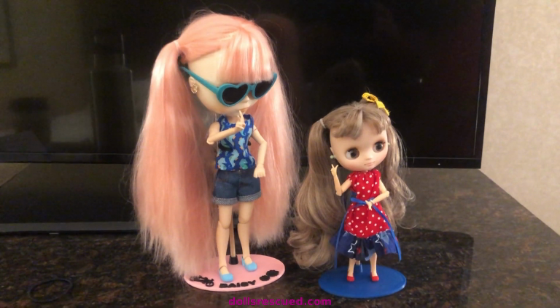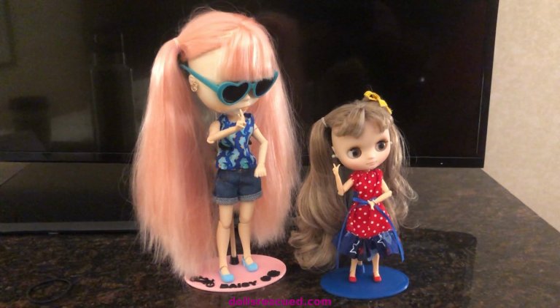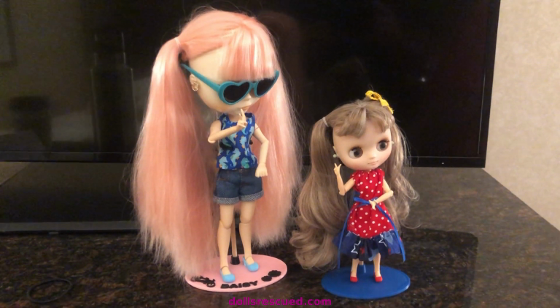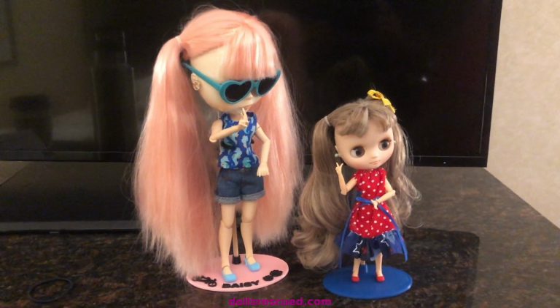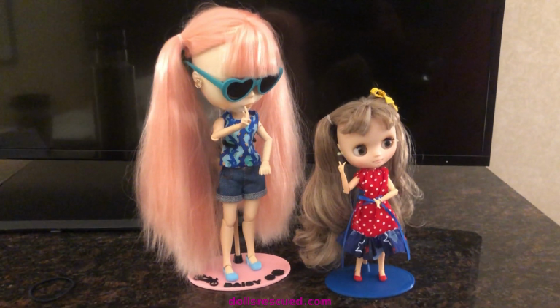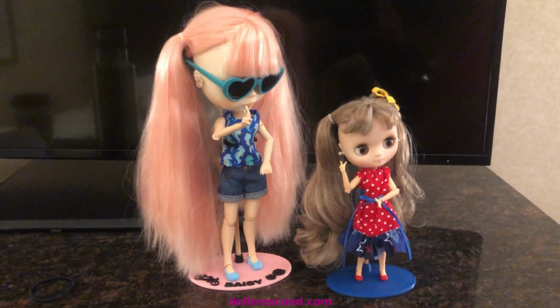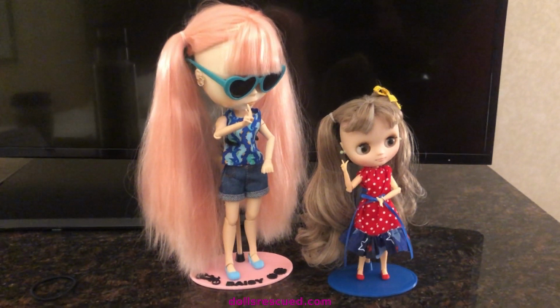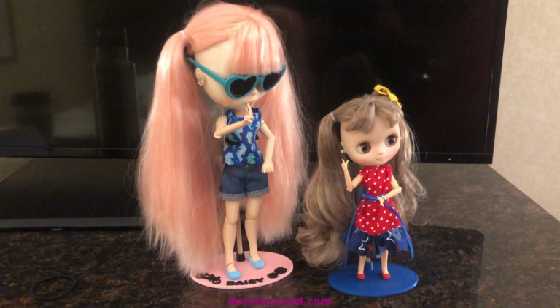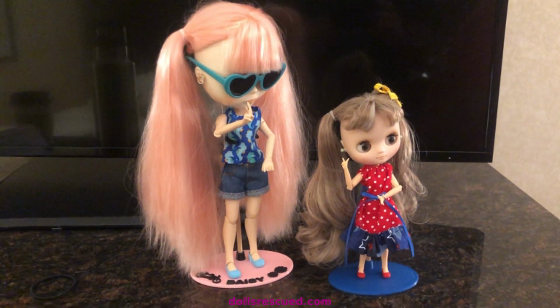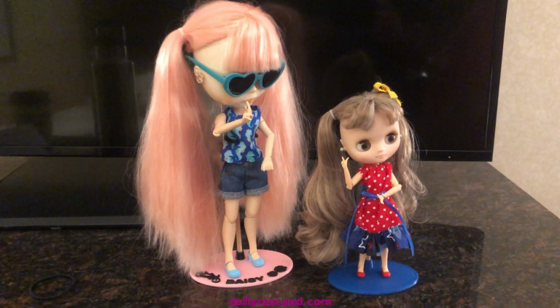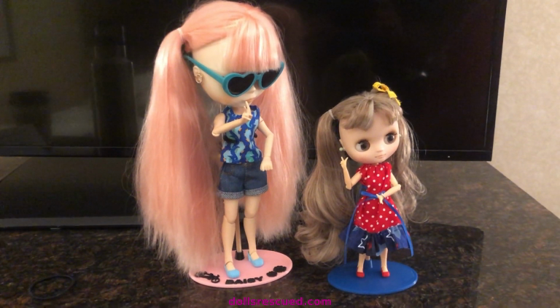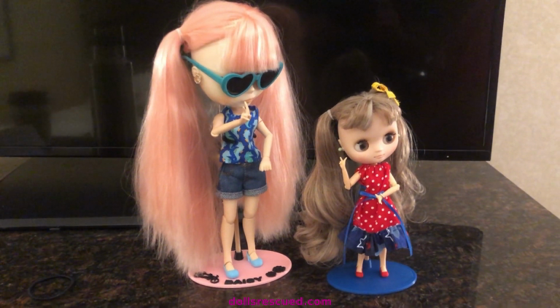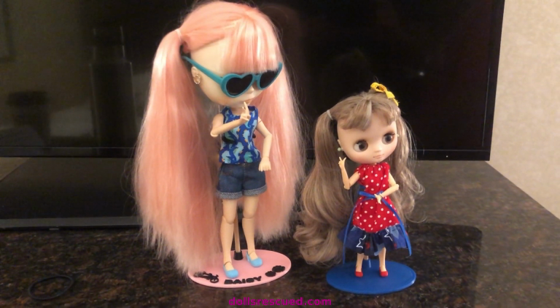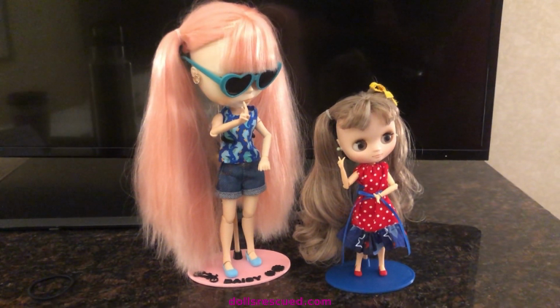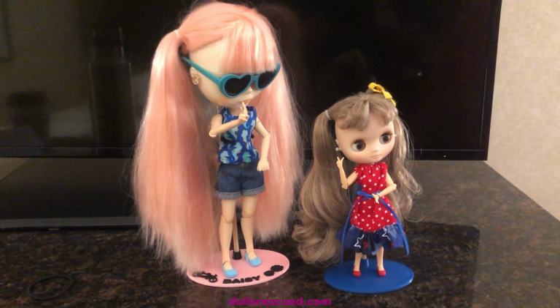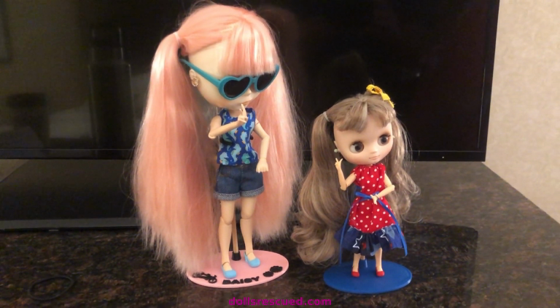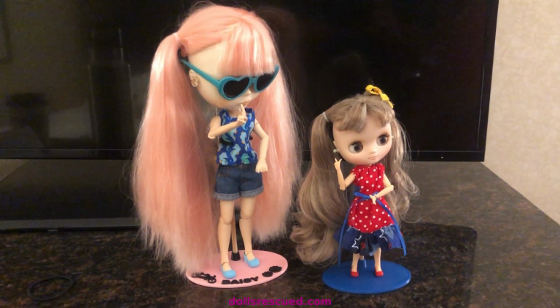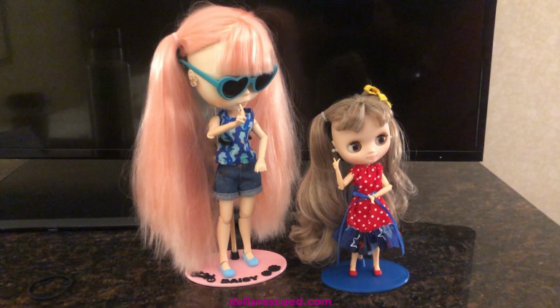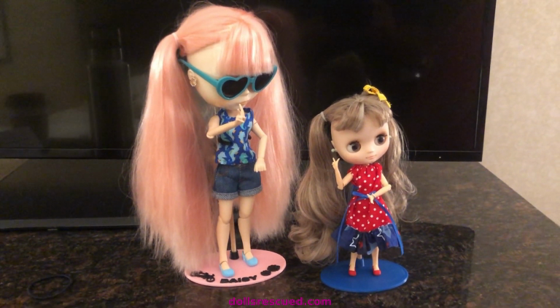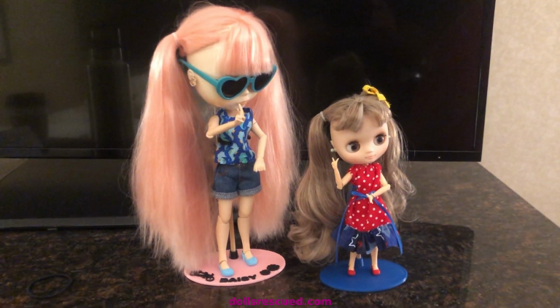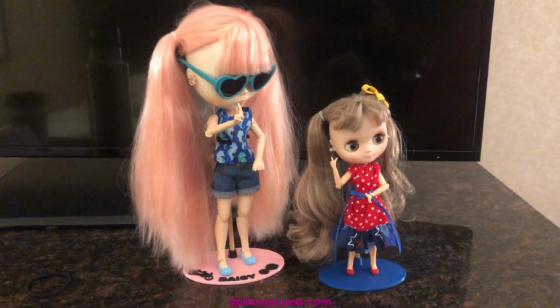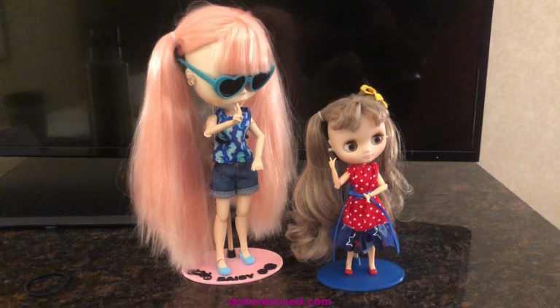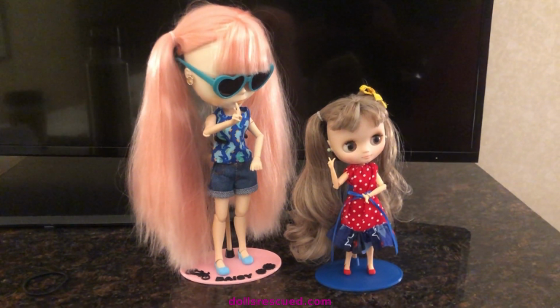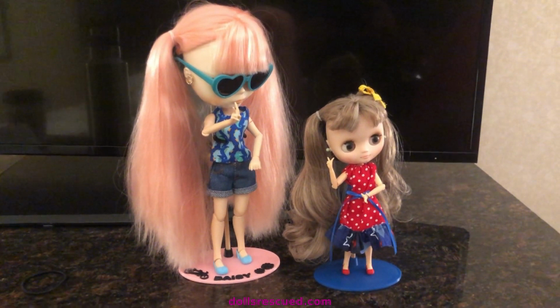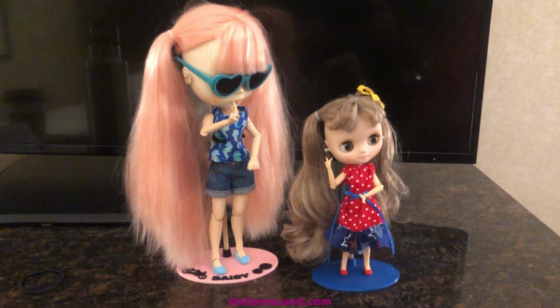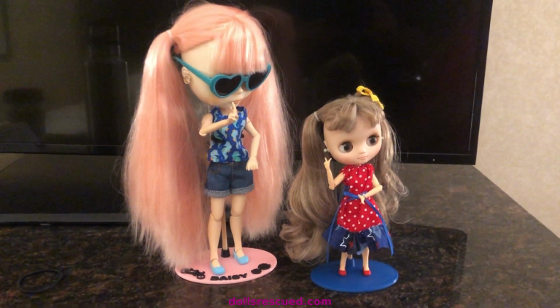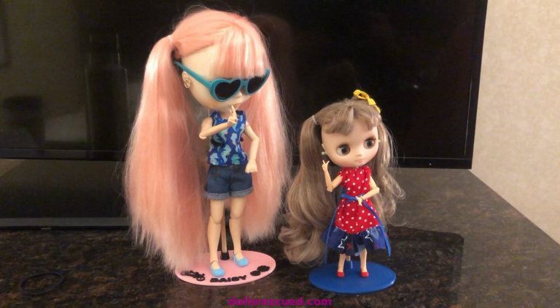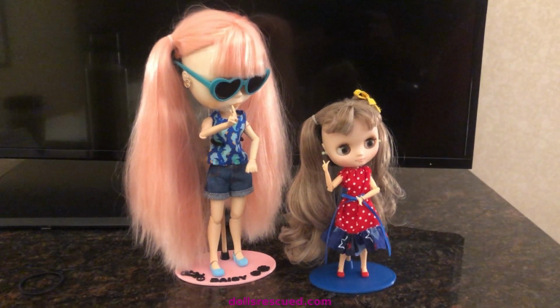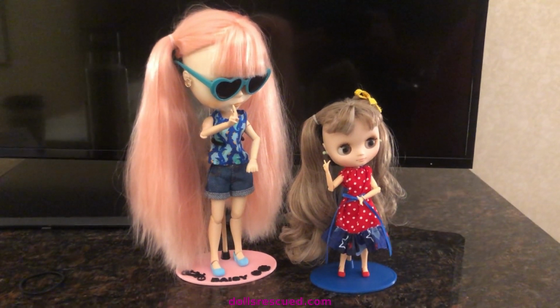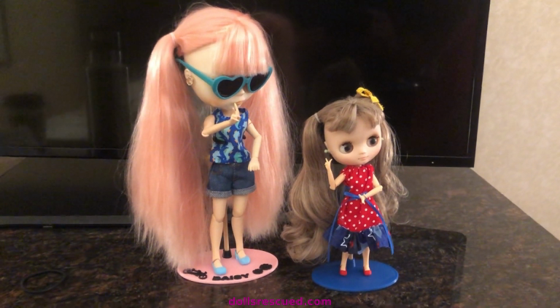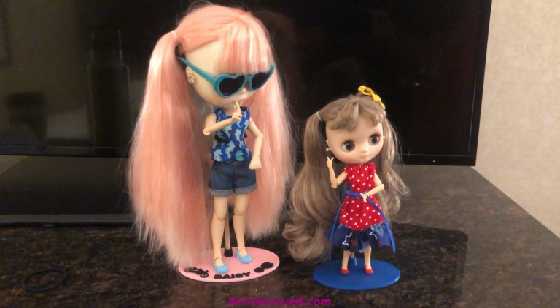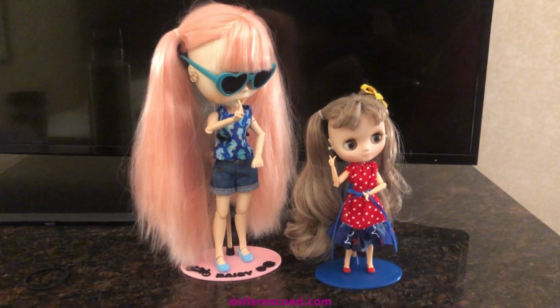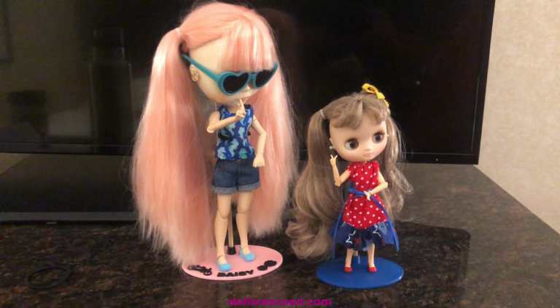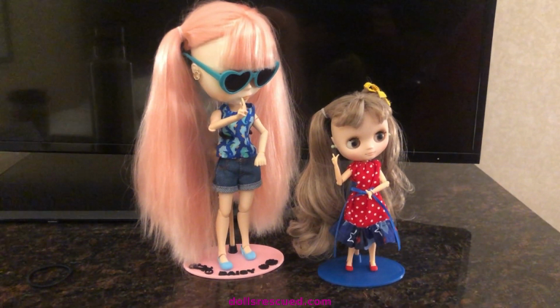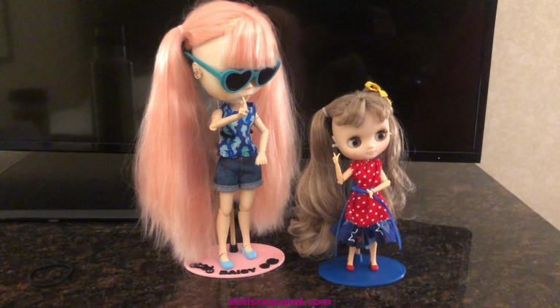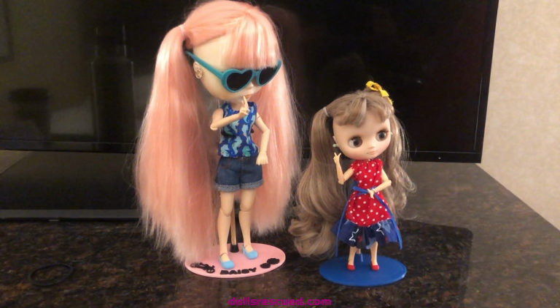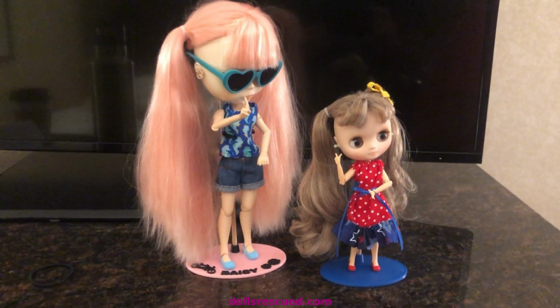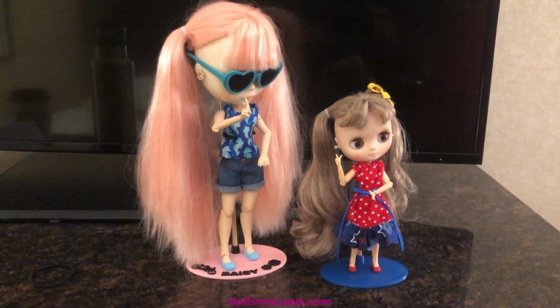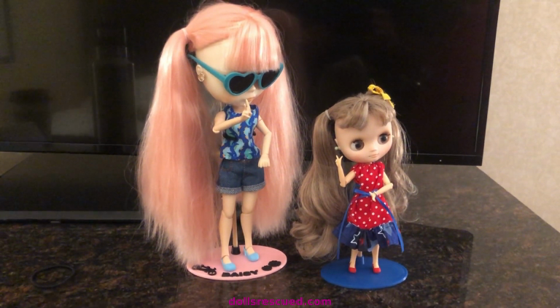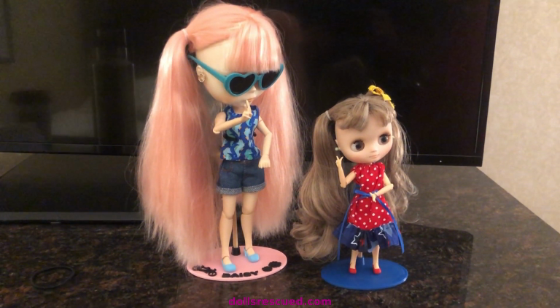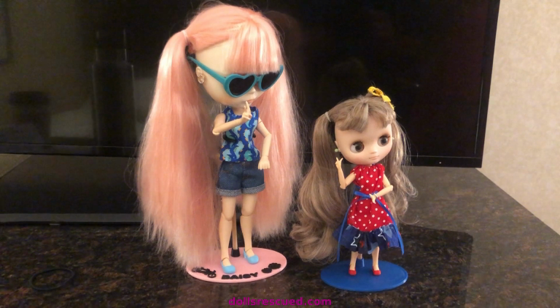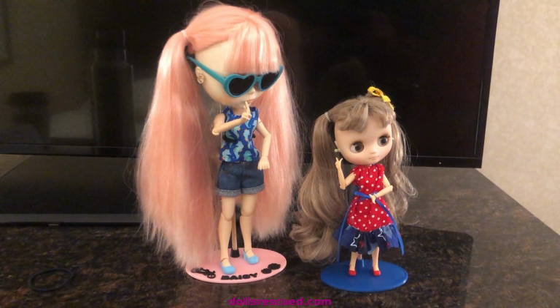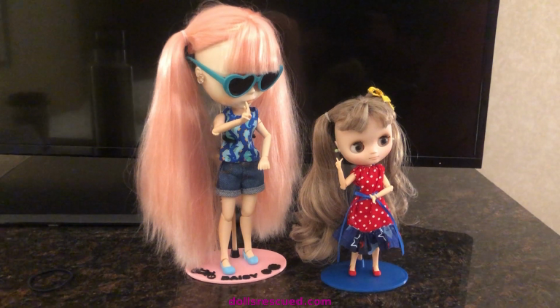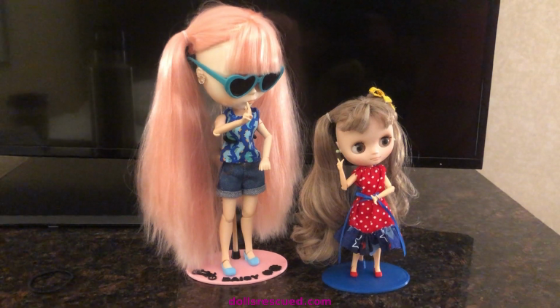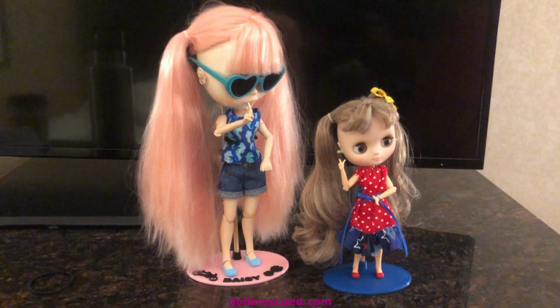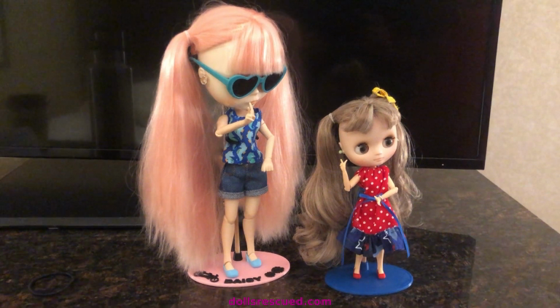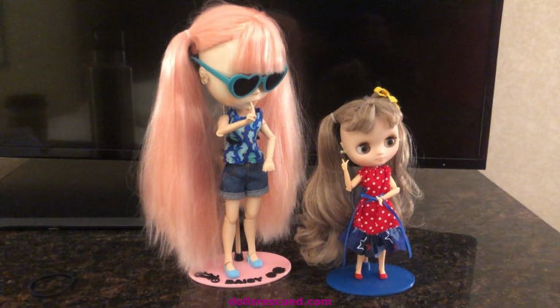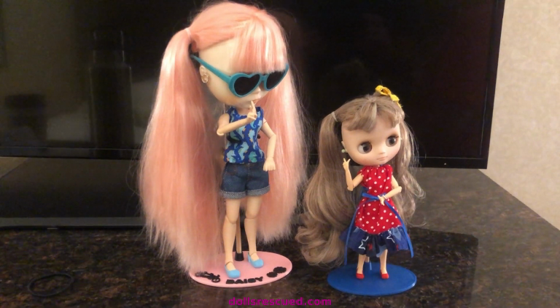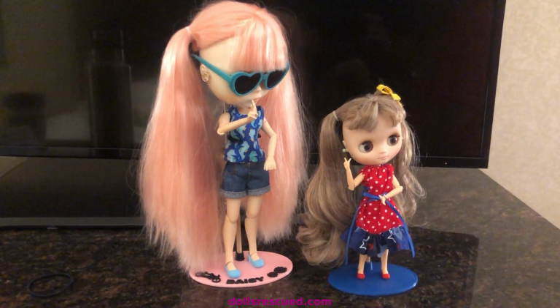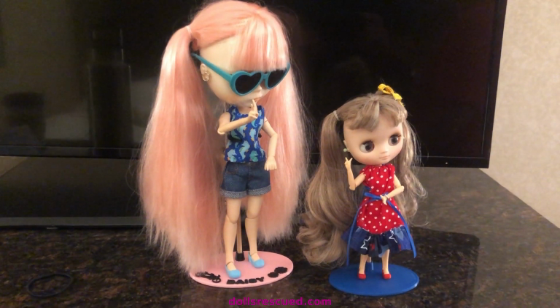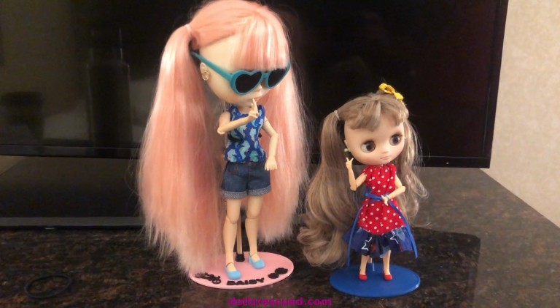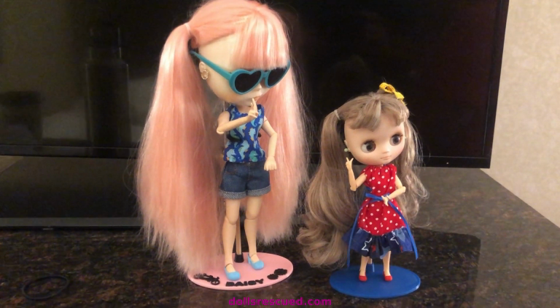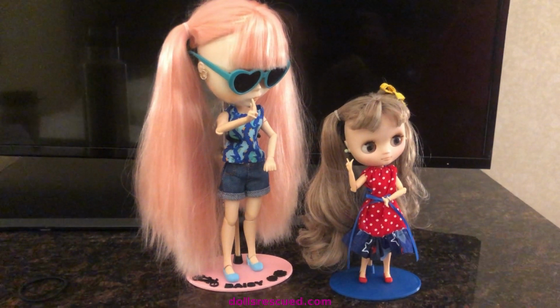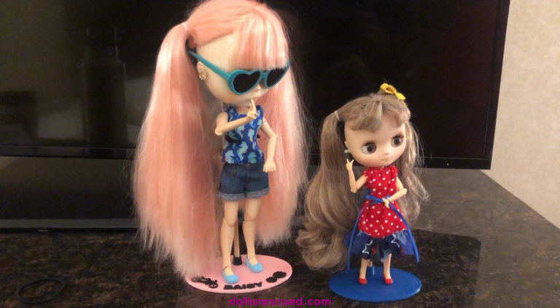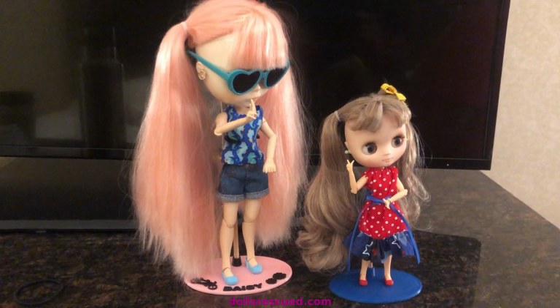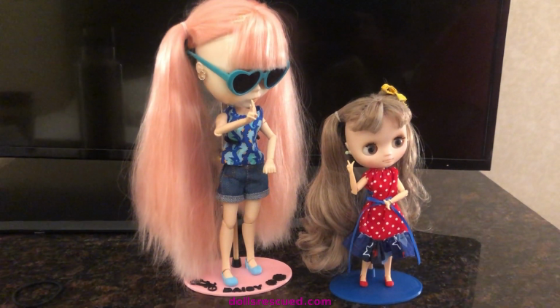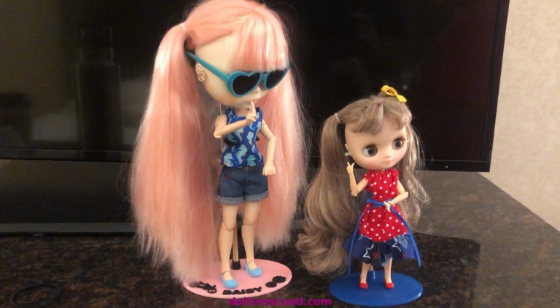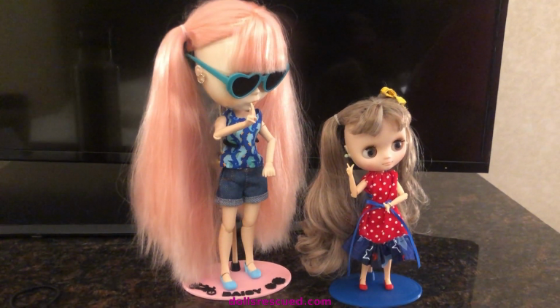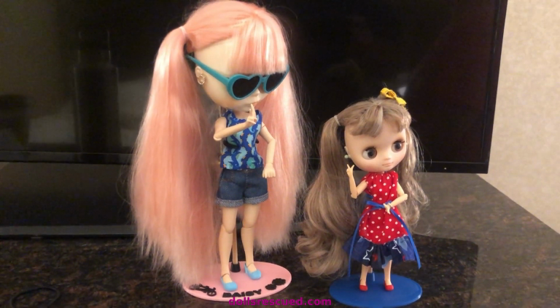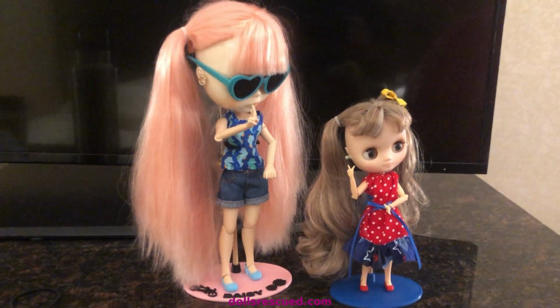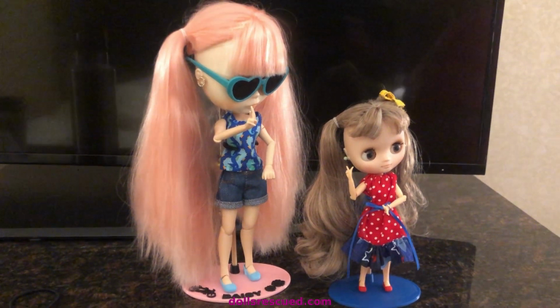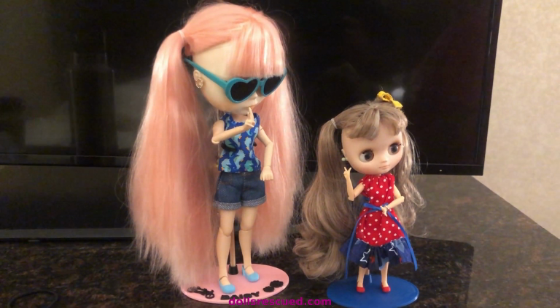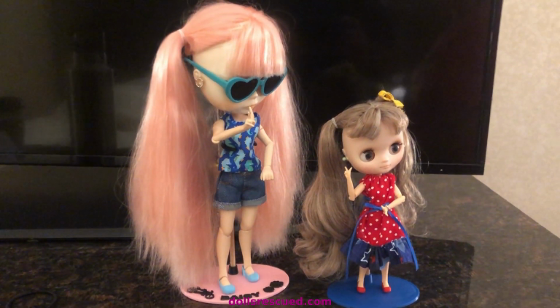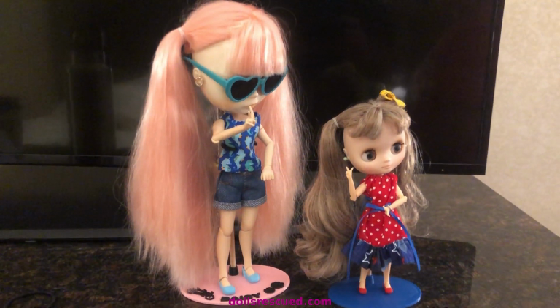Hi, I'm Marta. This is the Dolls Rescue channel and we are coming to you today from Fort Myers, Florida.